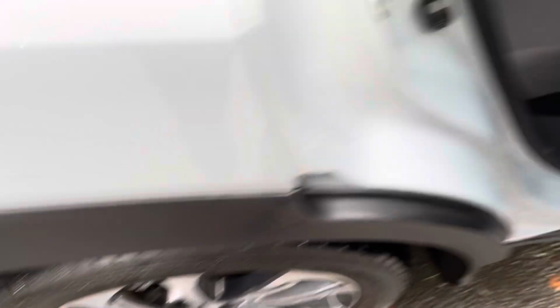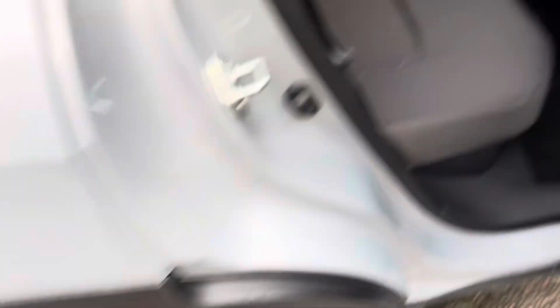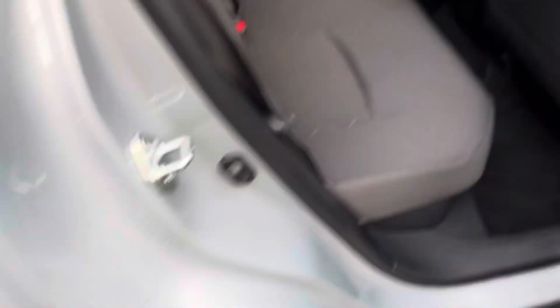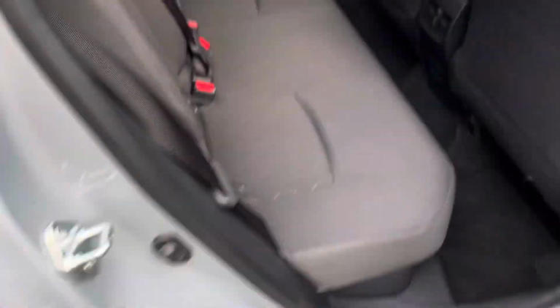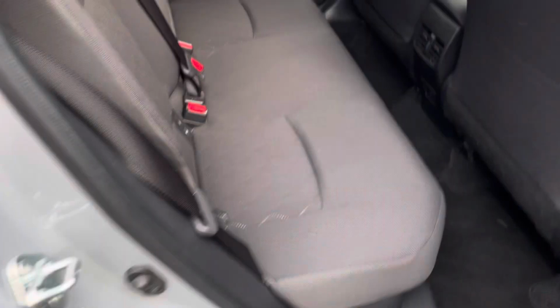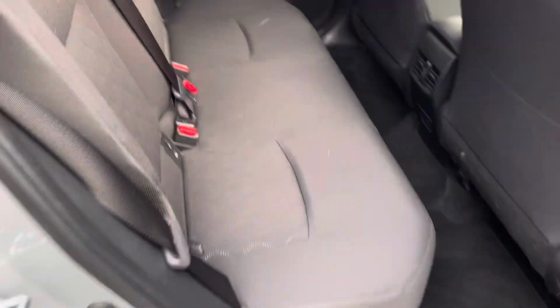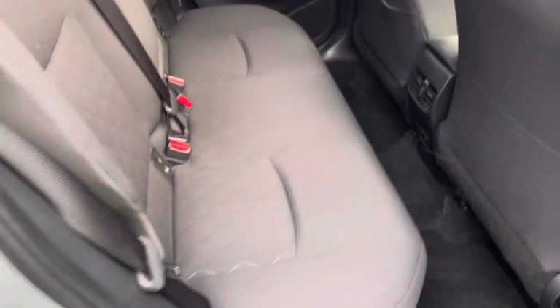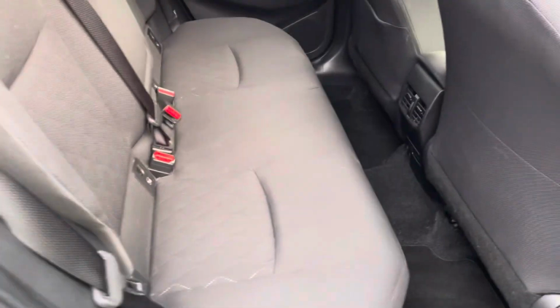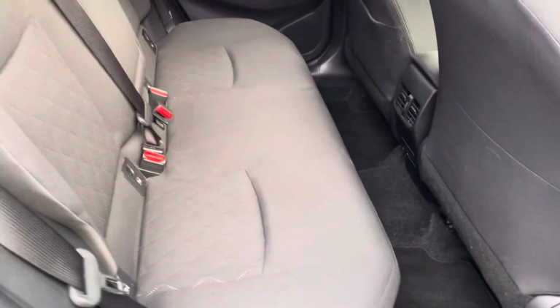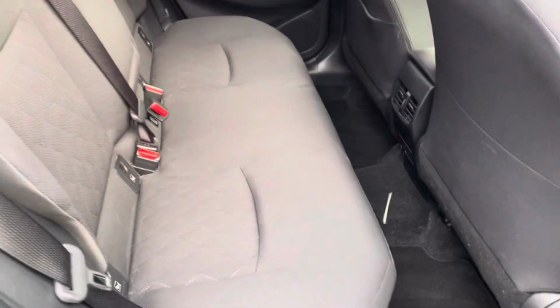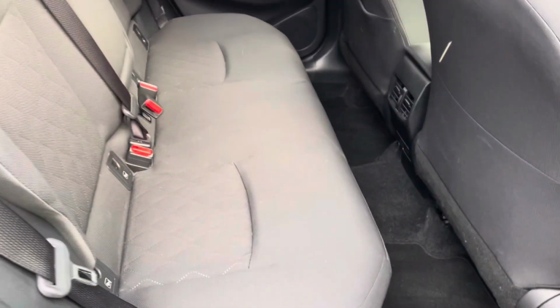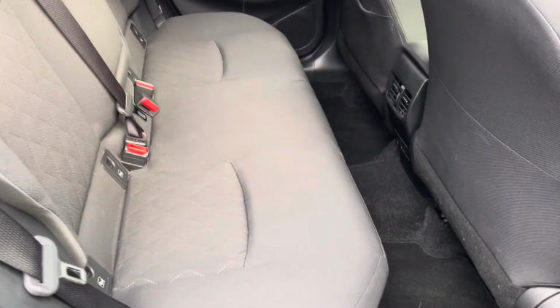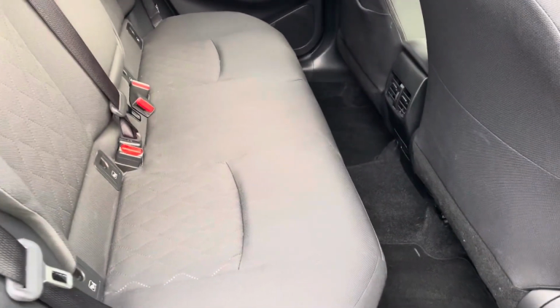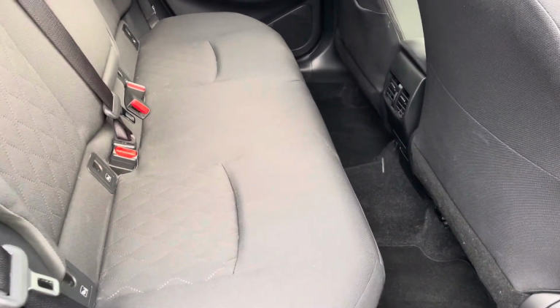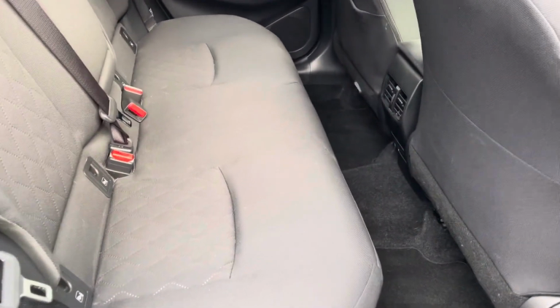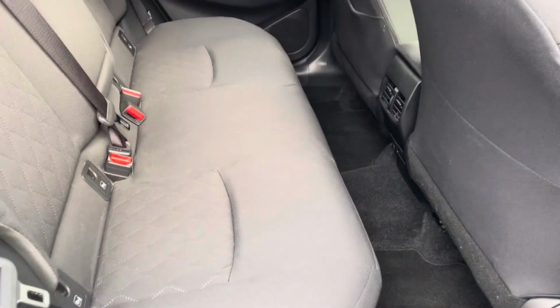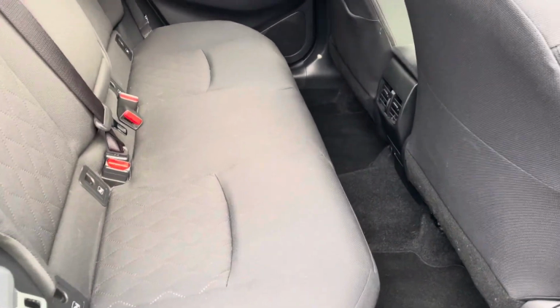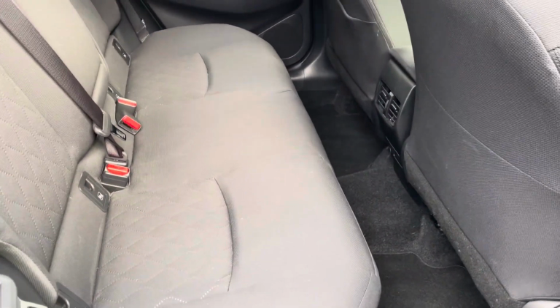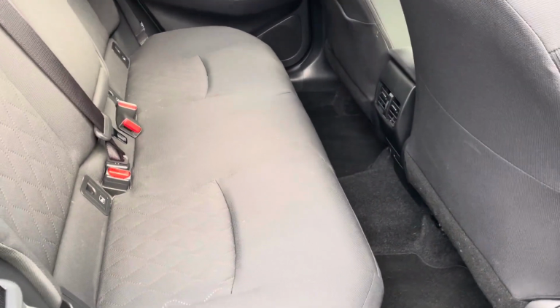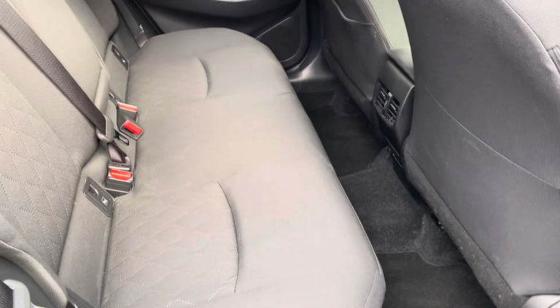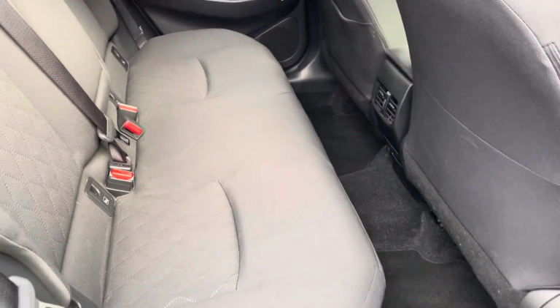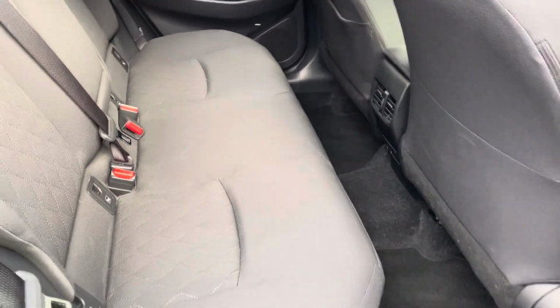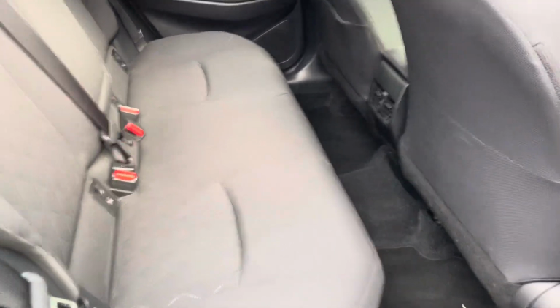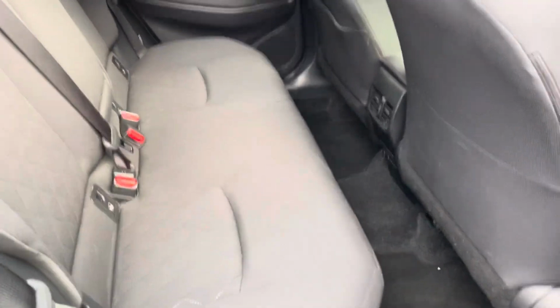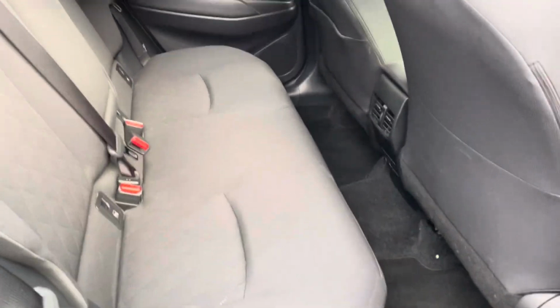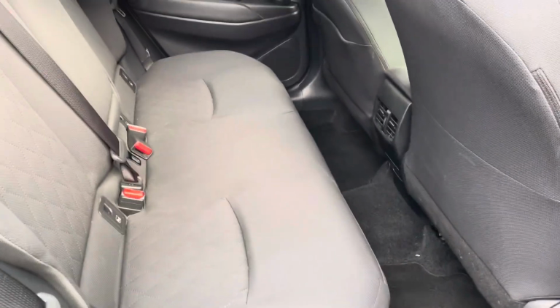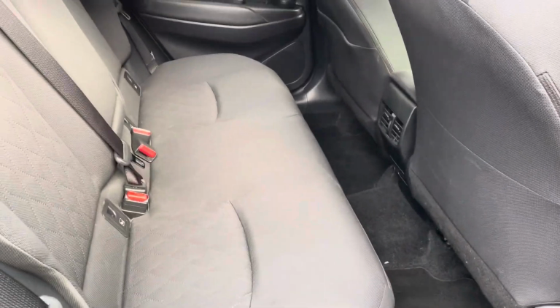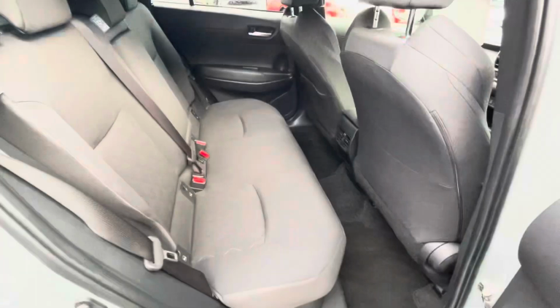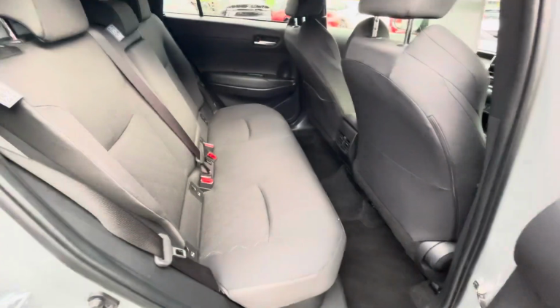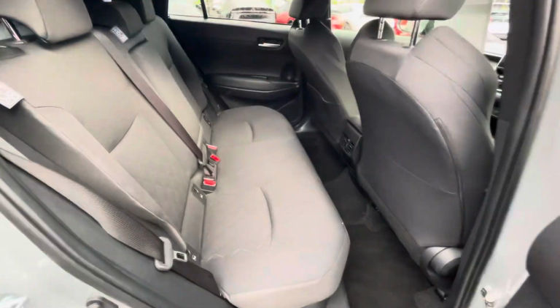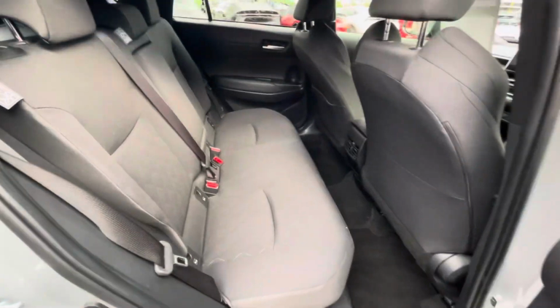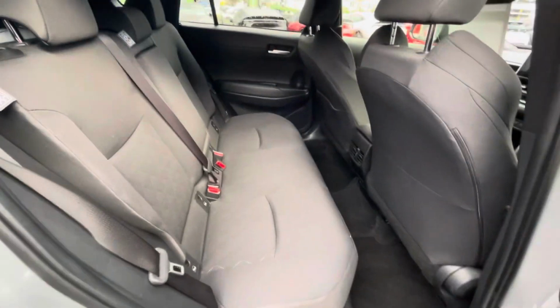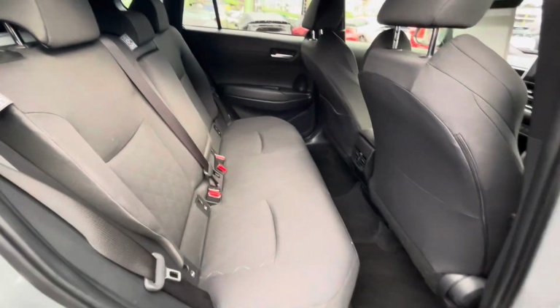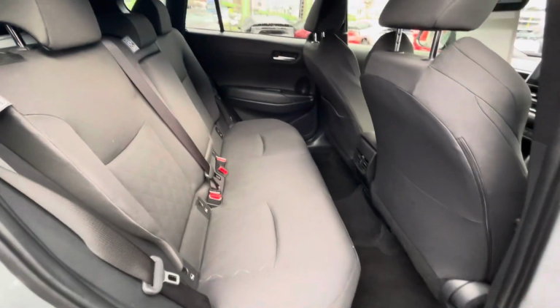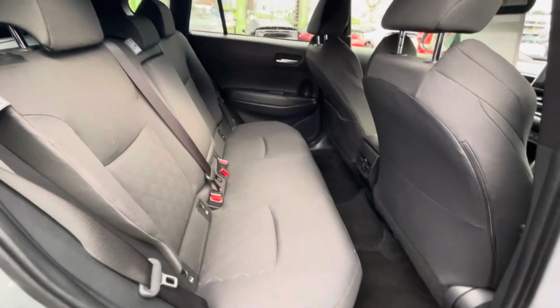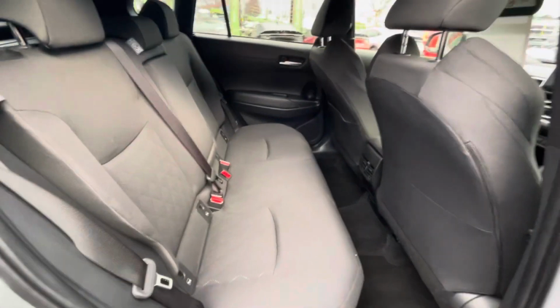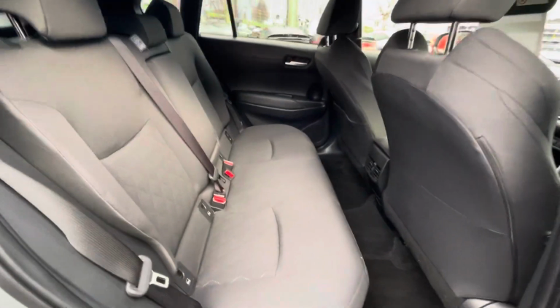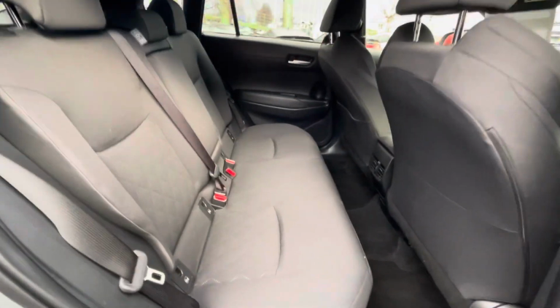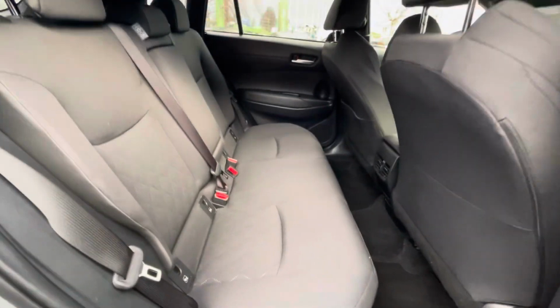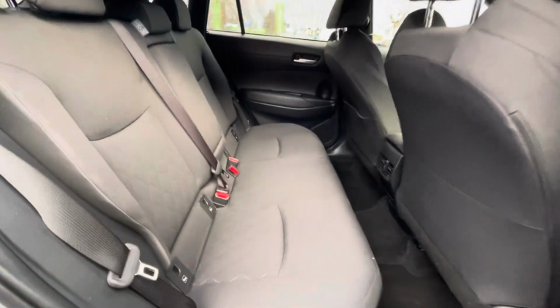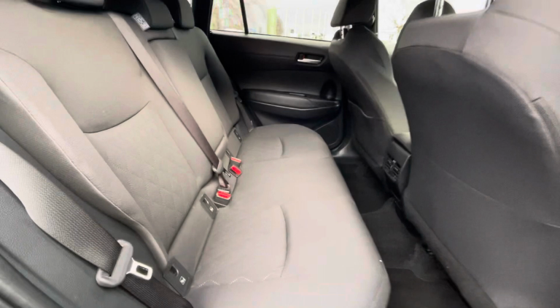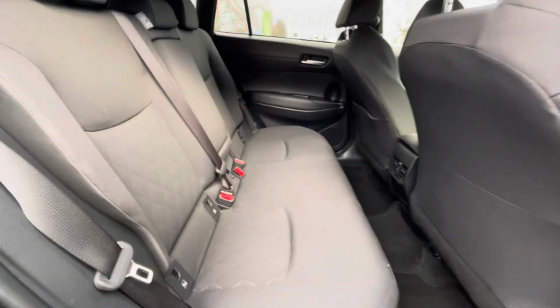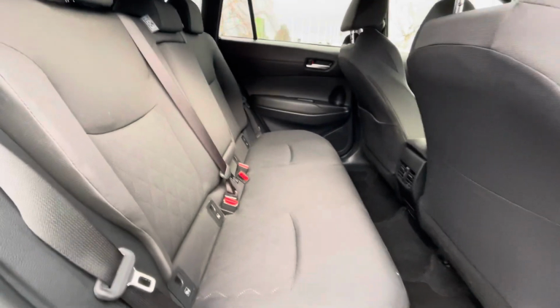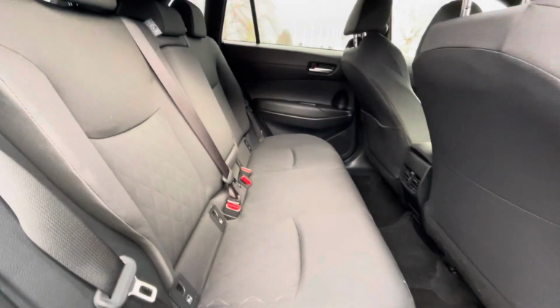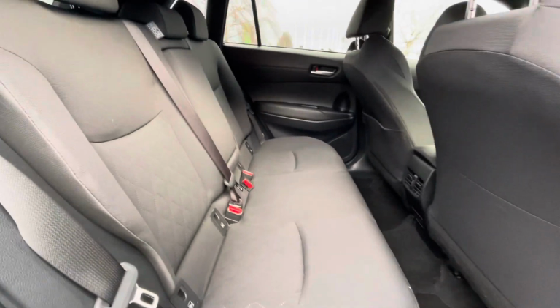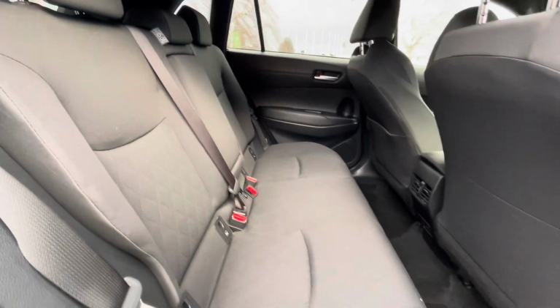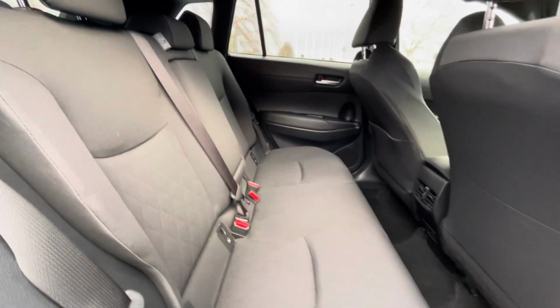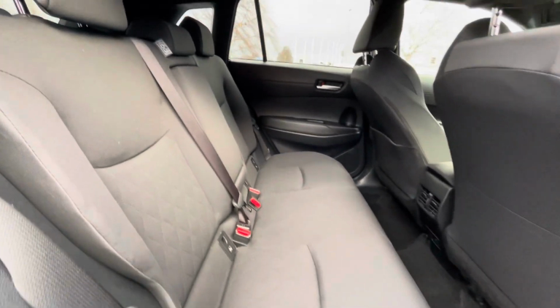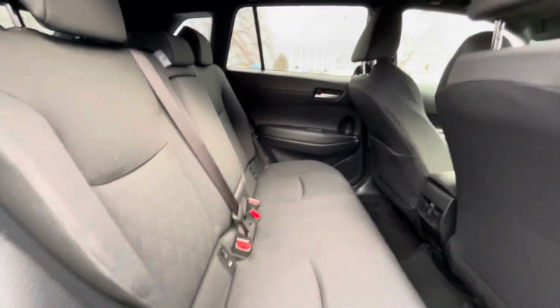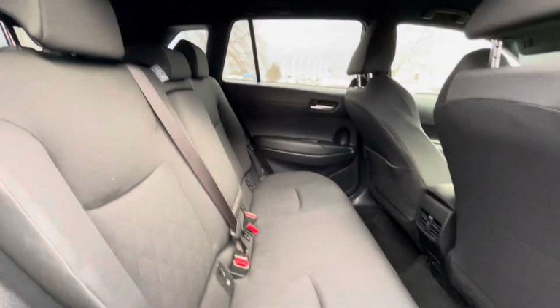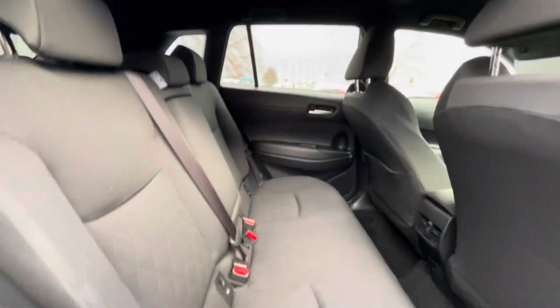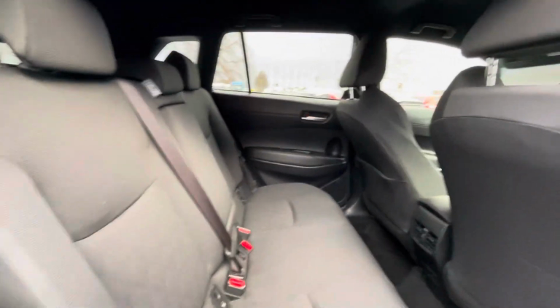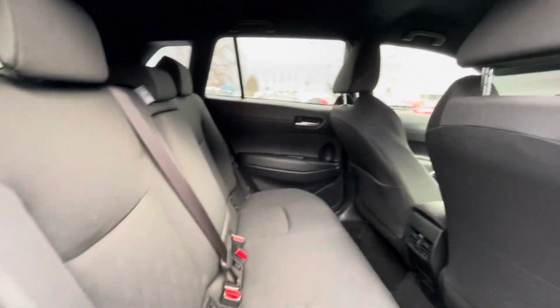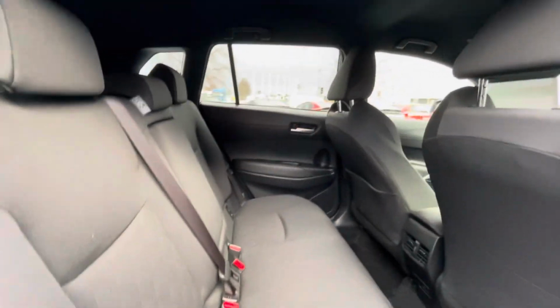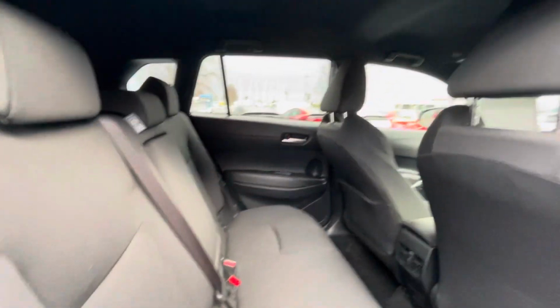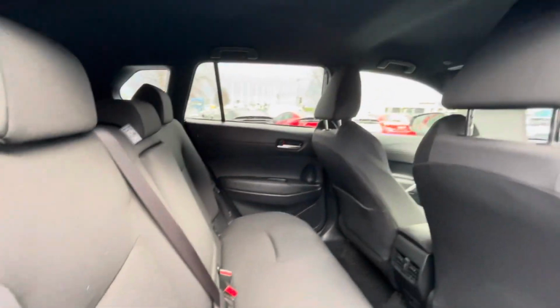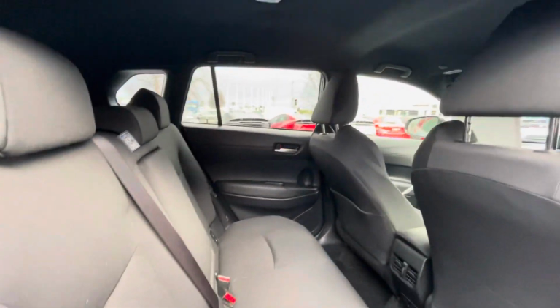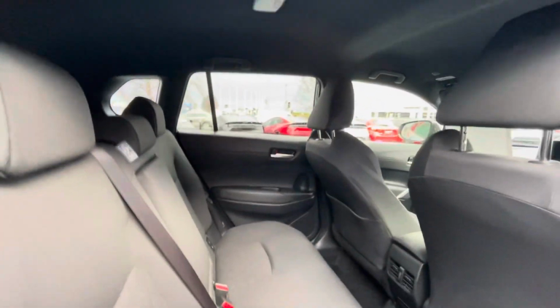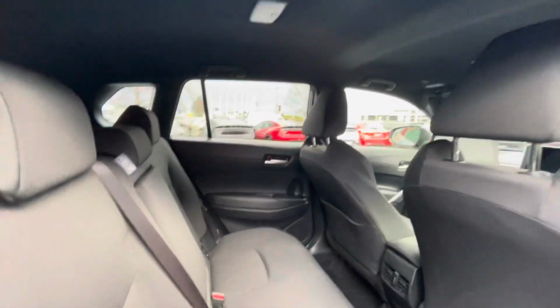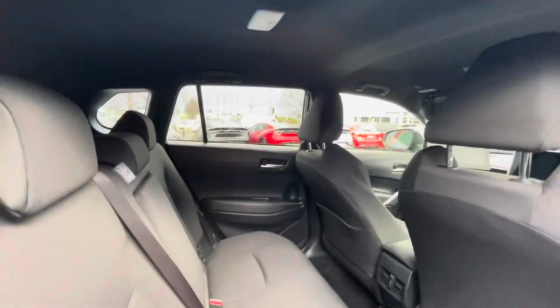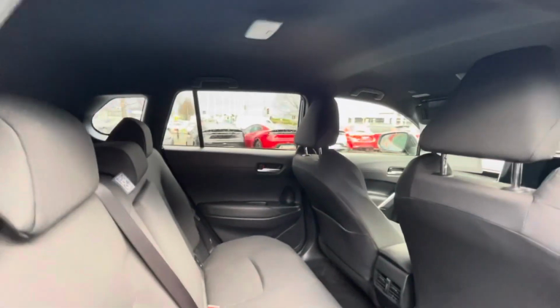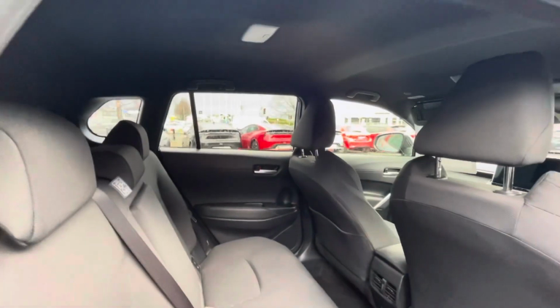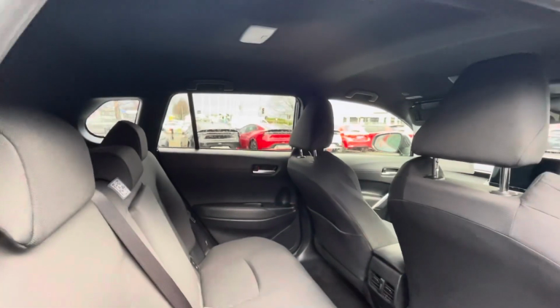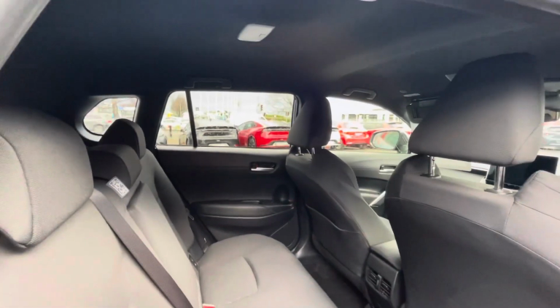Looking into the back of the car, you have cloth interior, ISOFIX points on both sides of the rear, and full black cloth throughout.